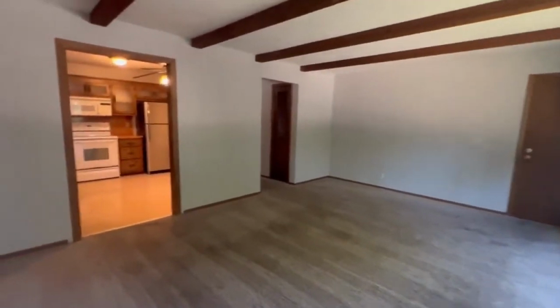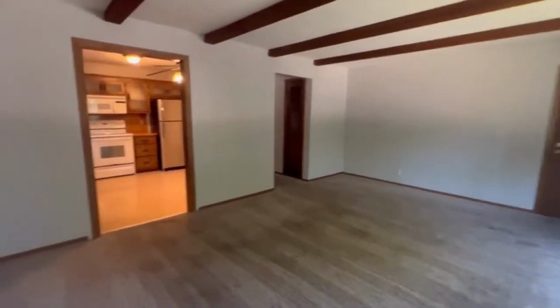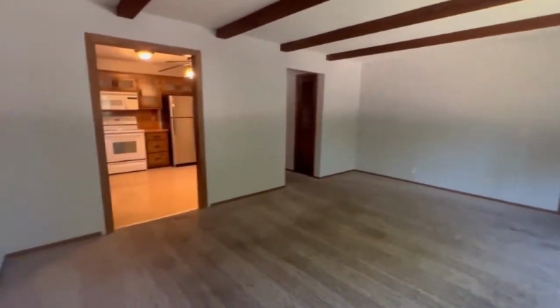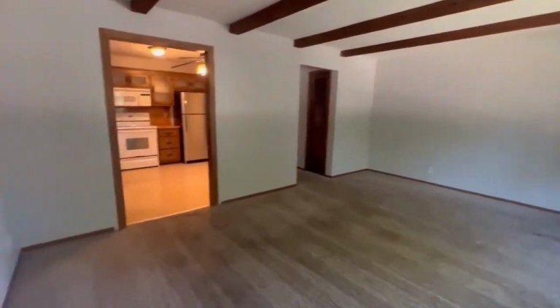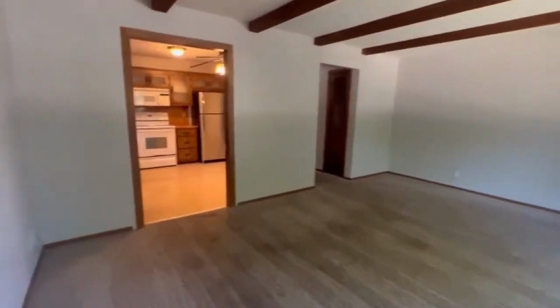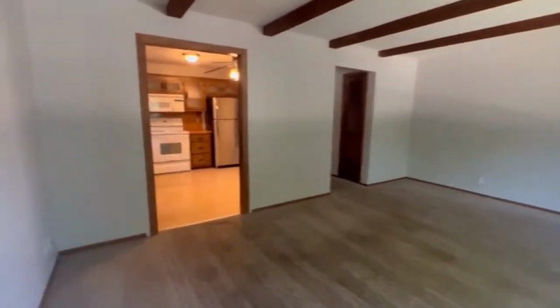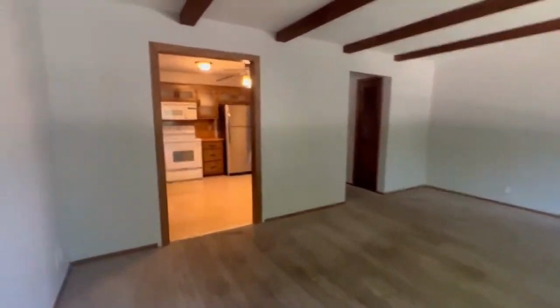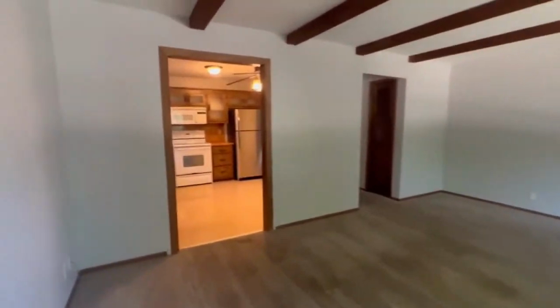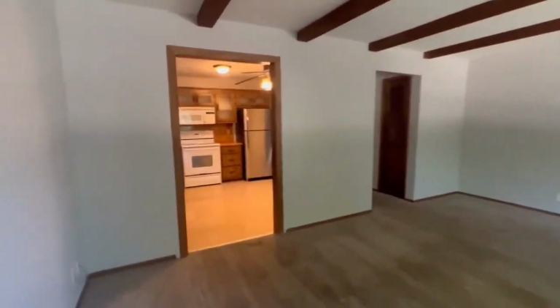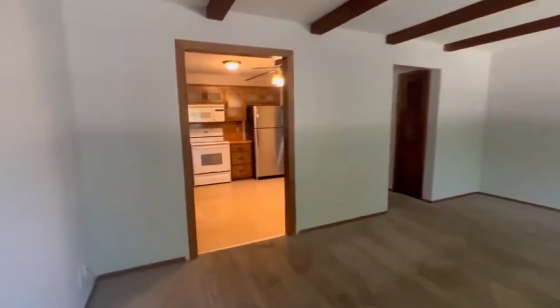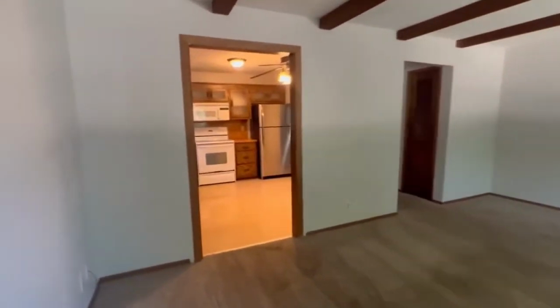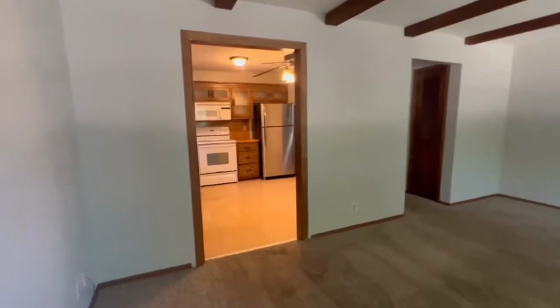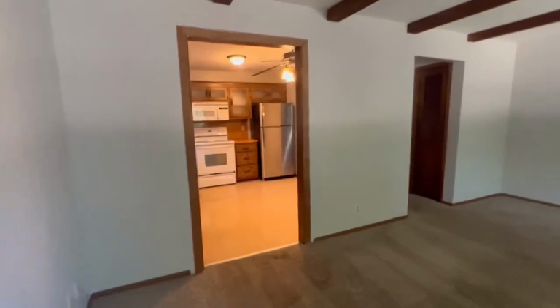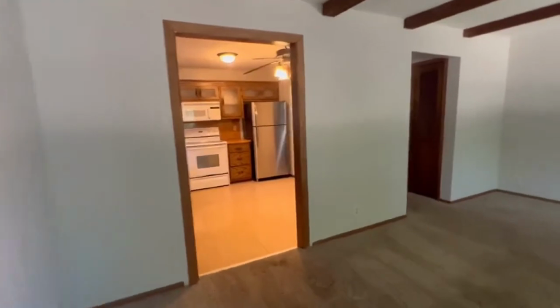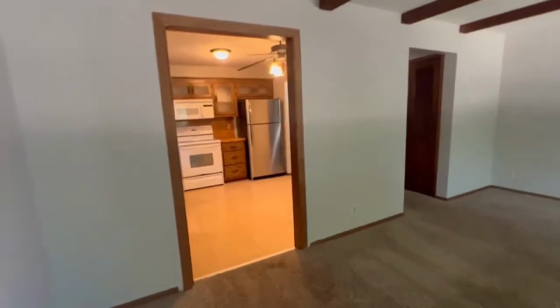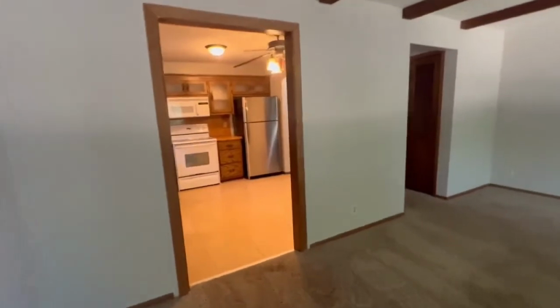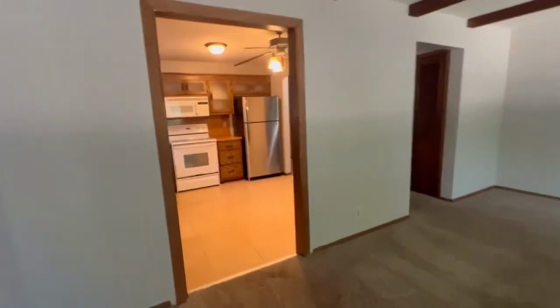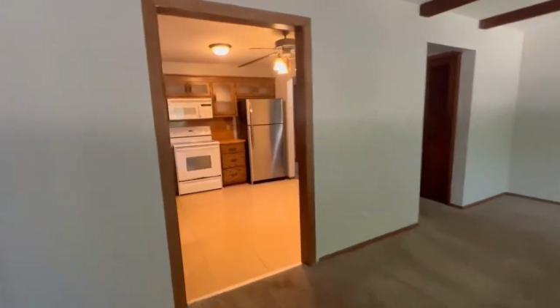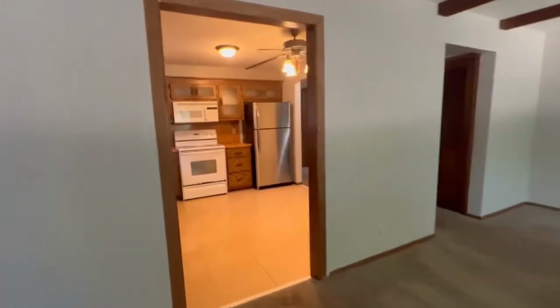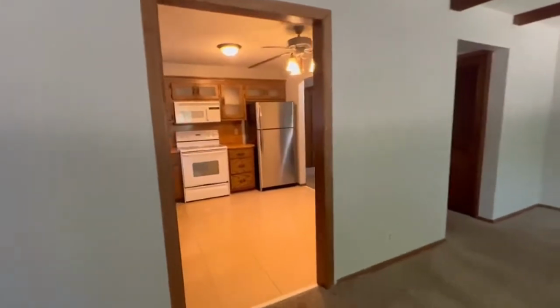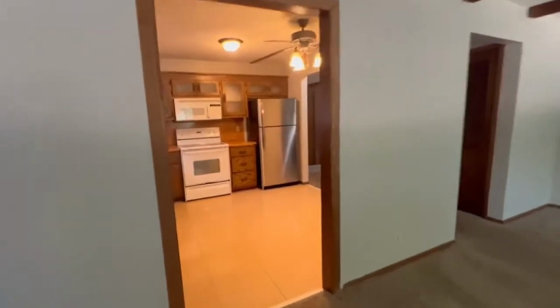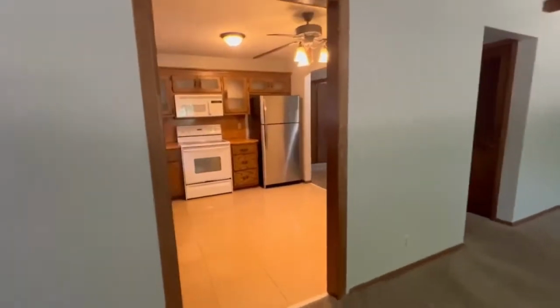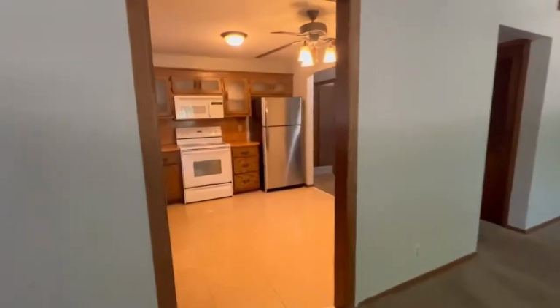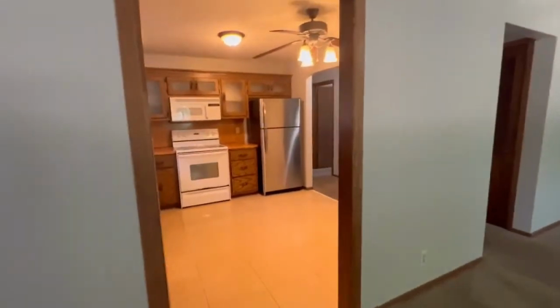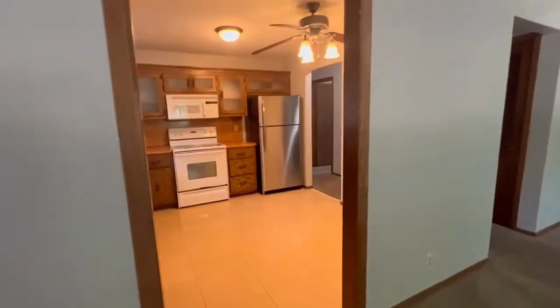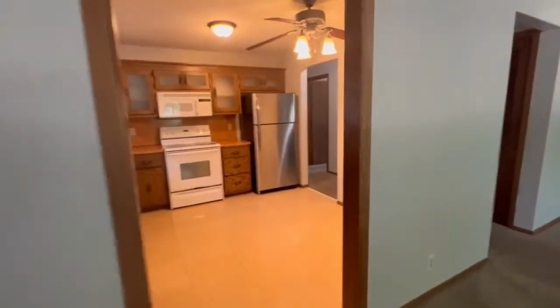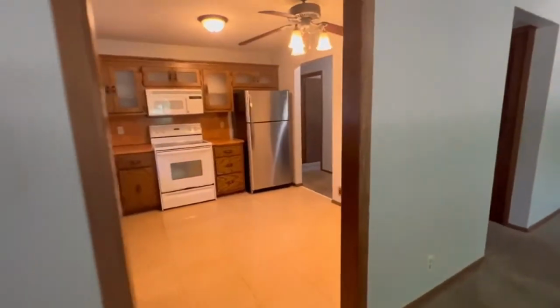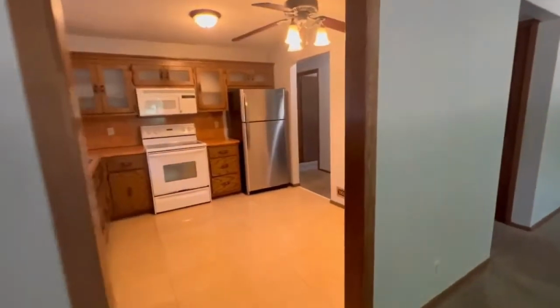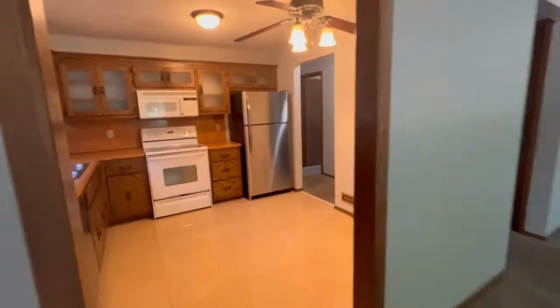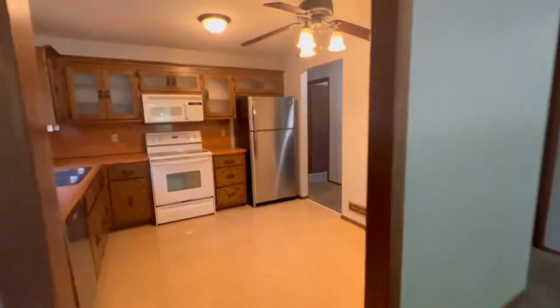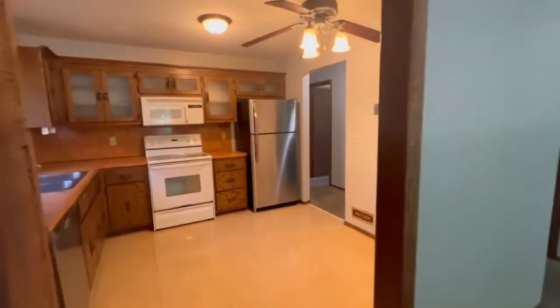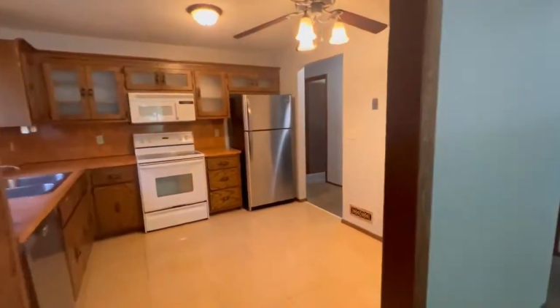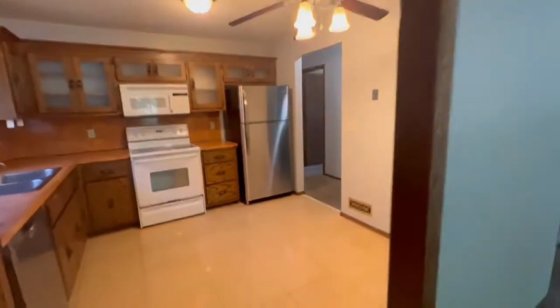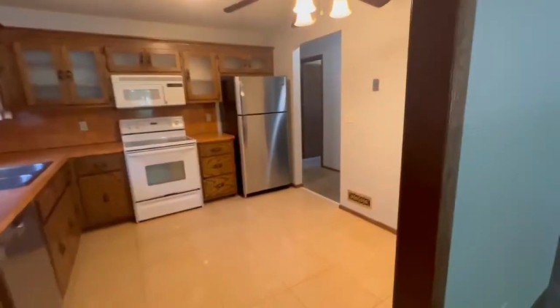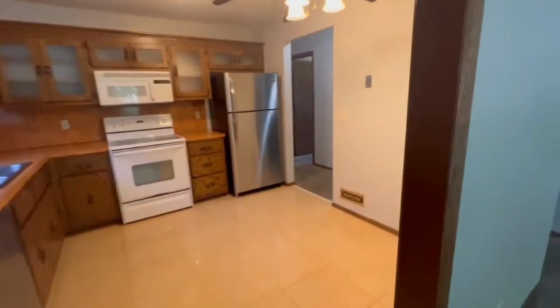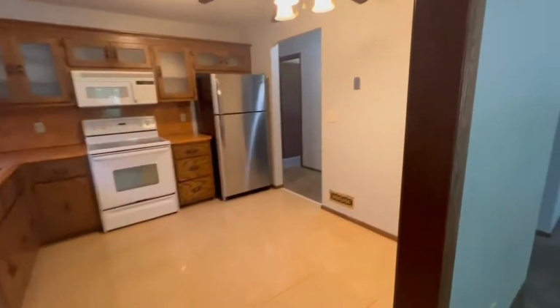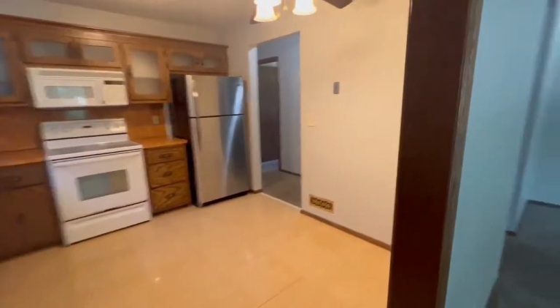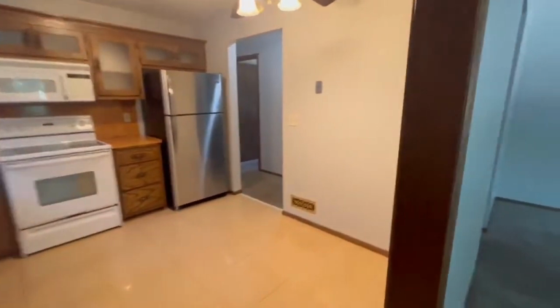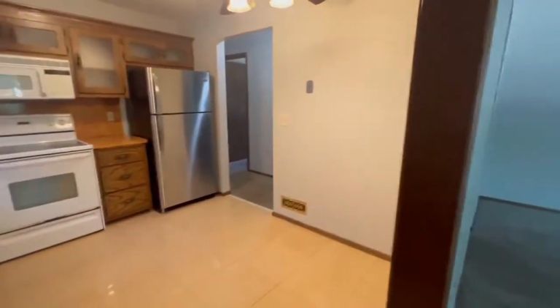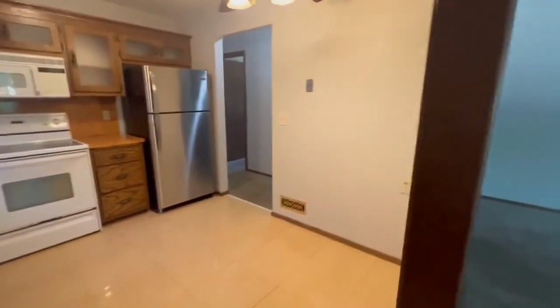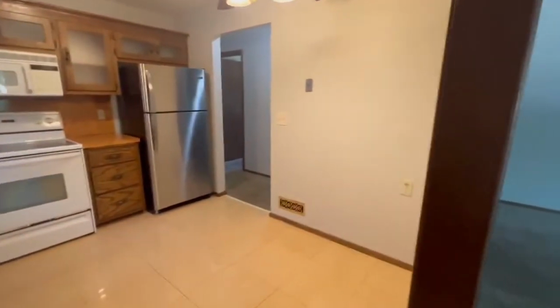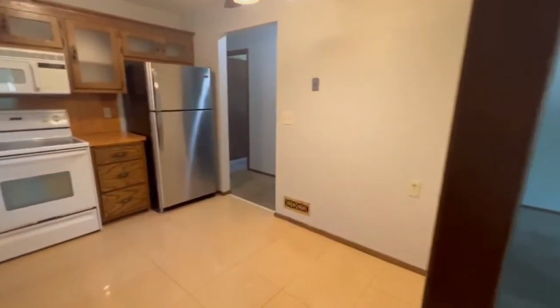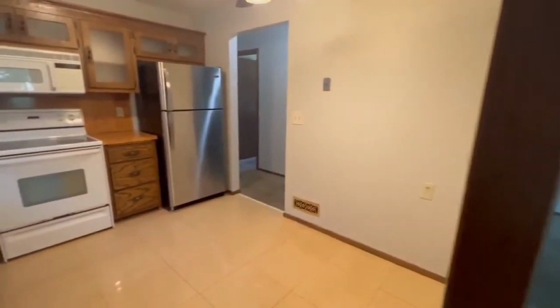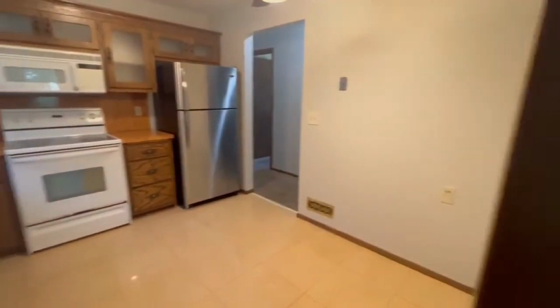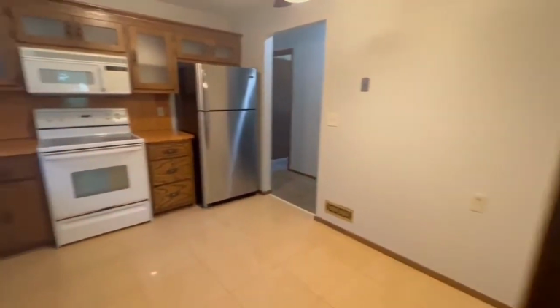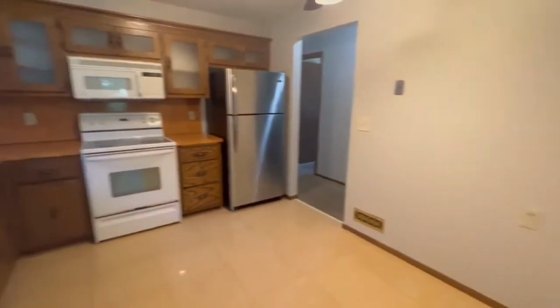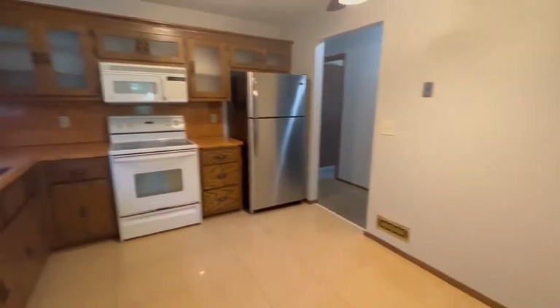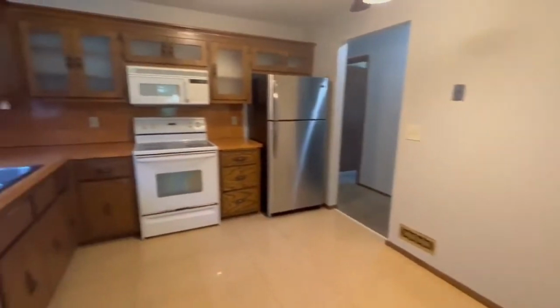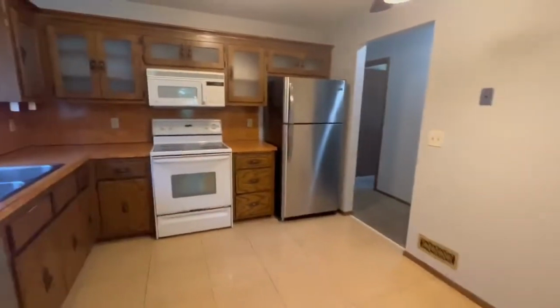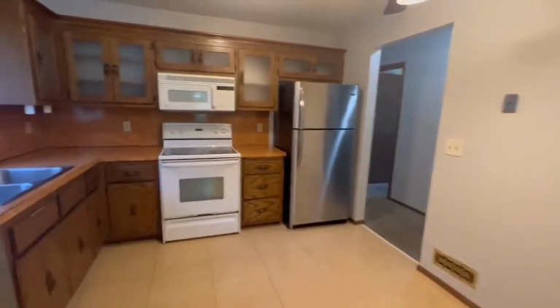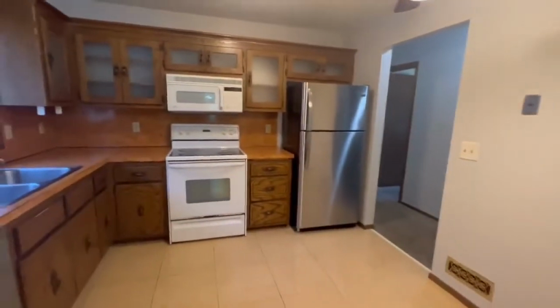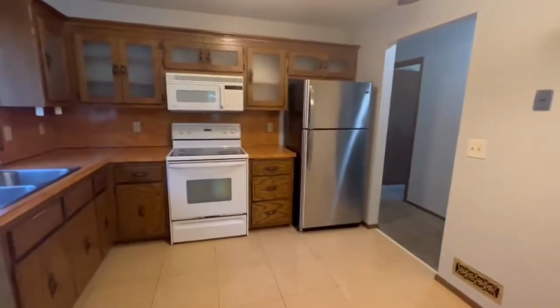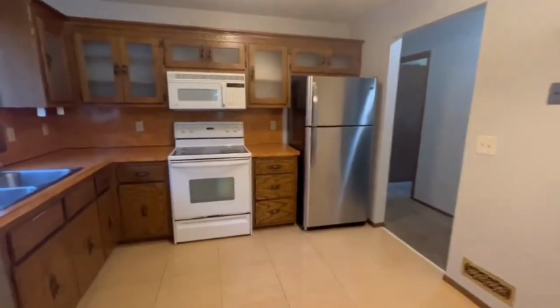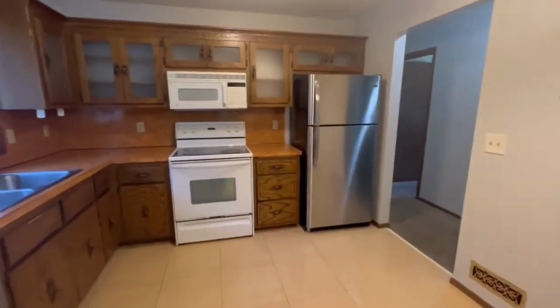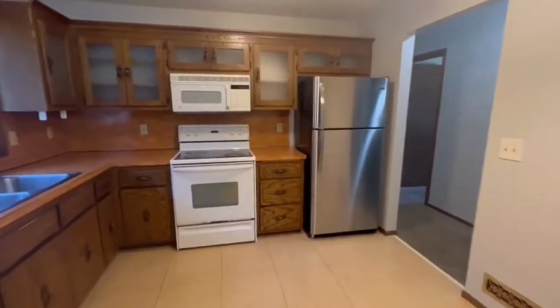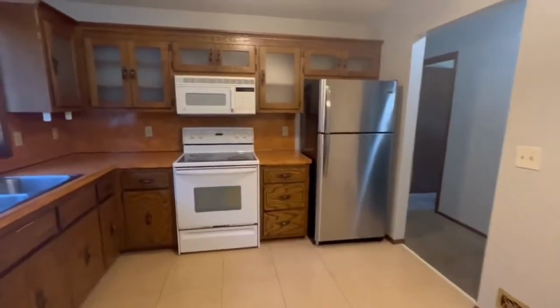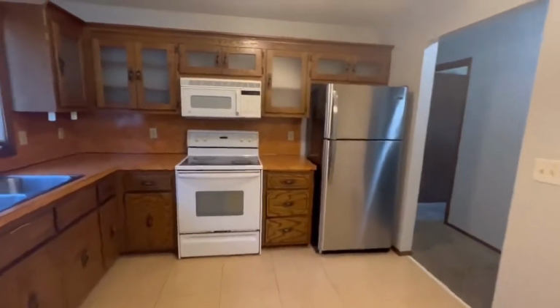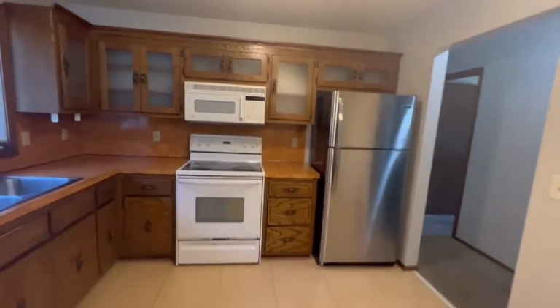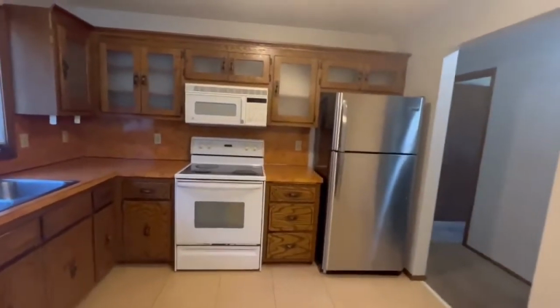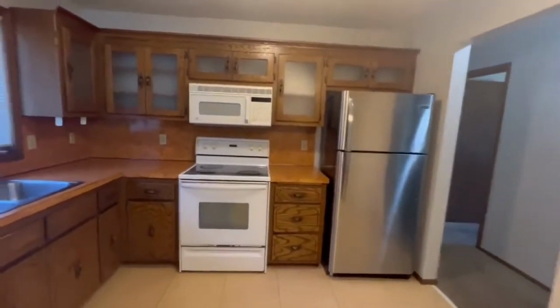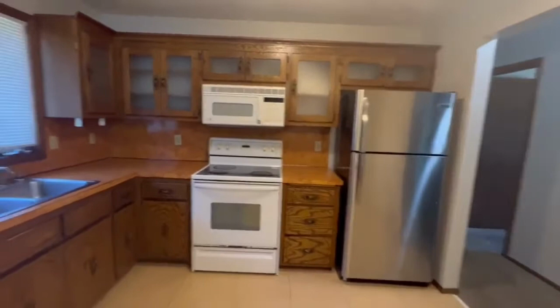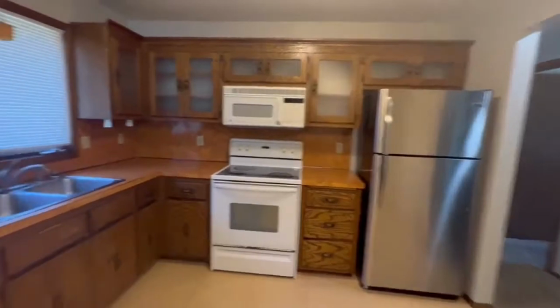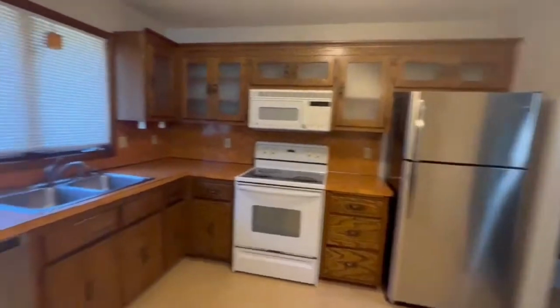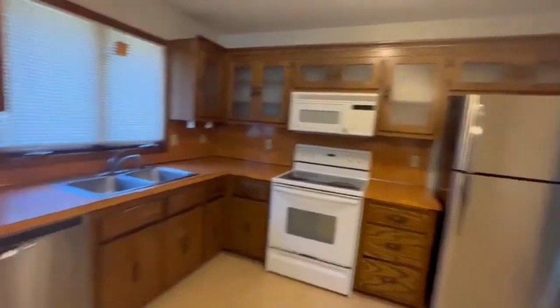And right on here you can see the kitchen, where the dinette goes in here, tons of cabinet space.